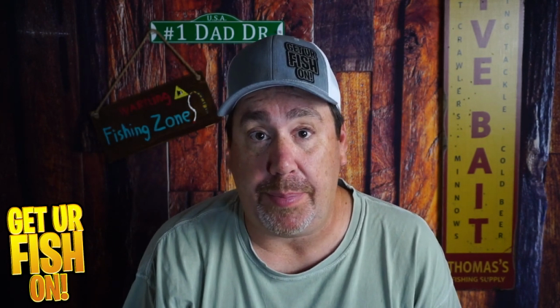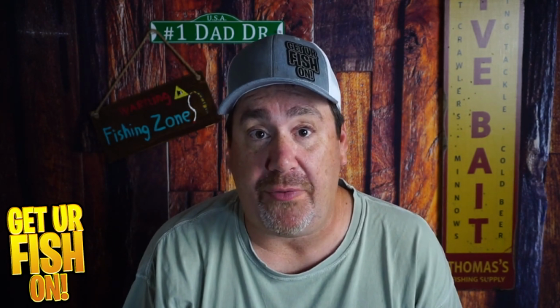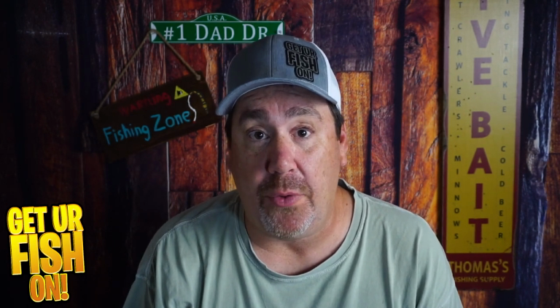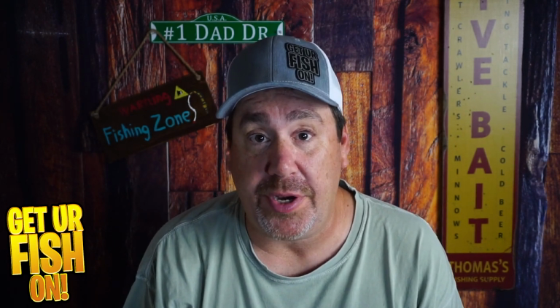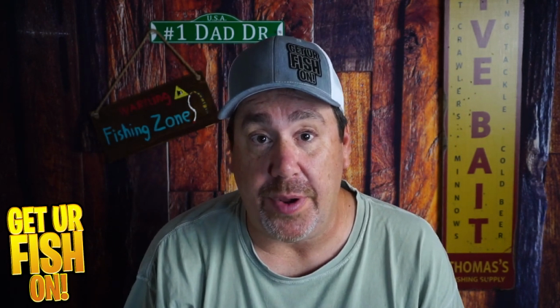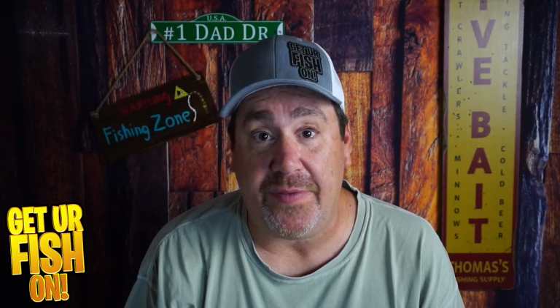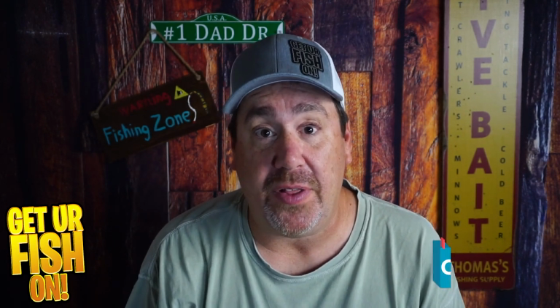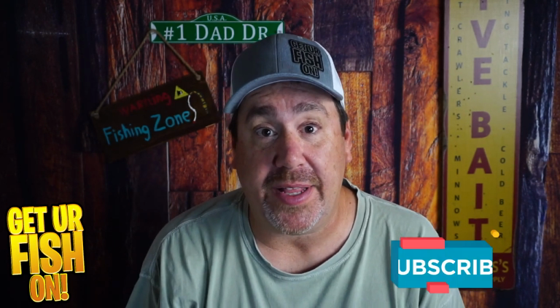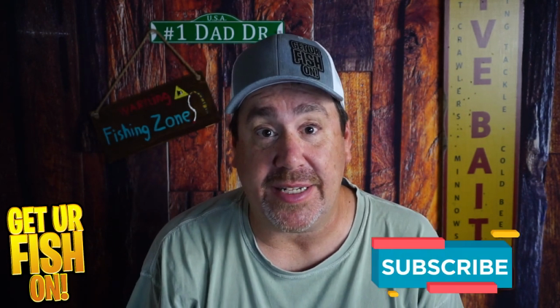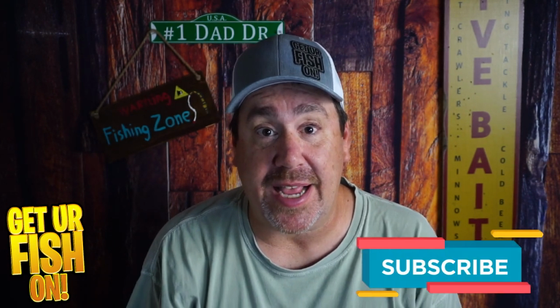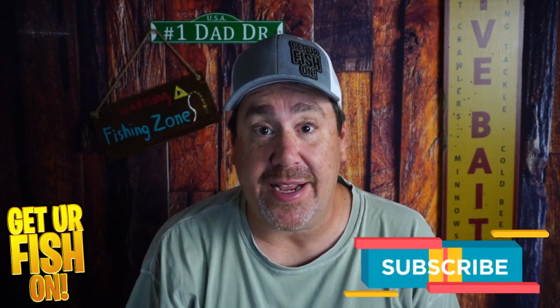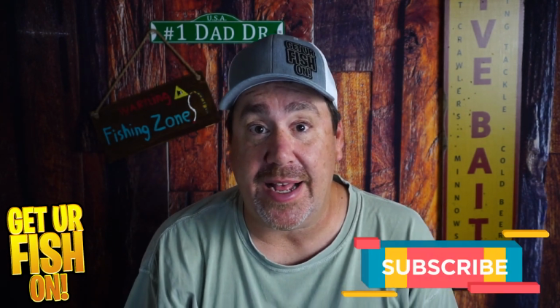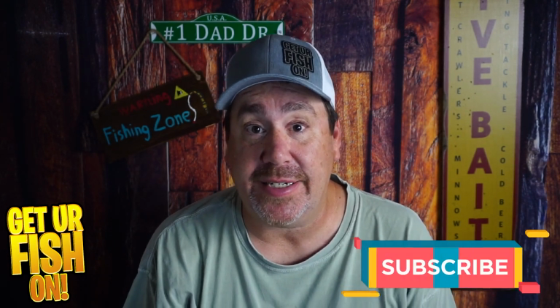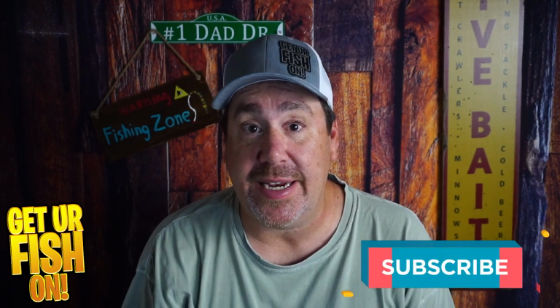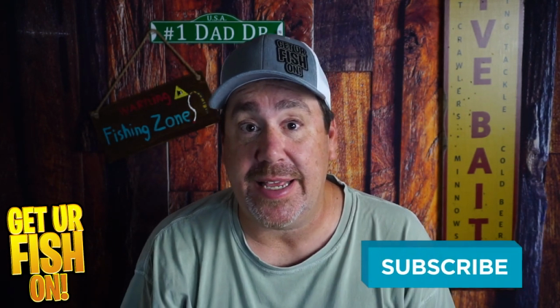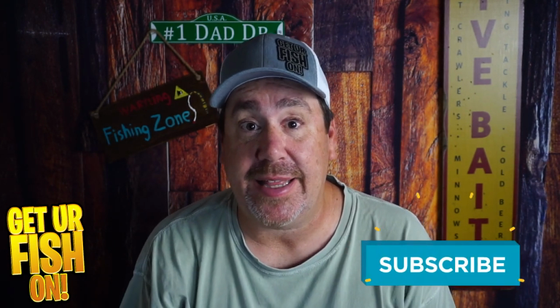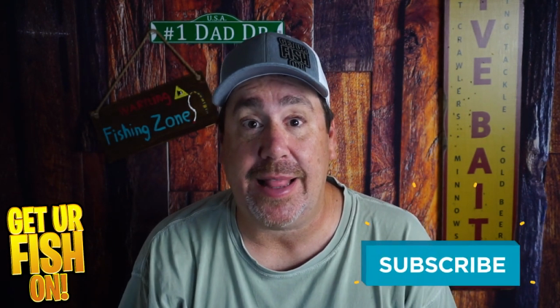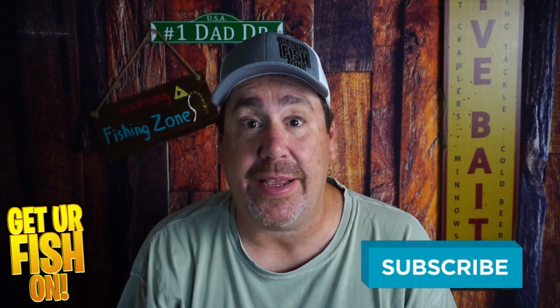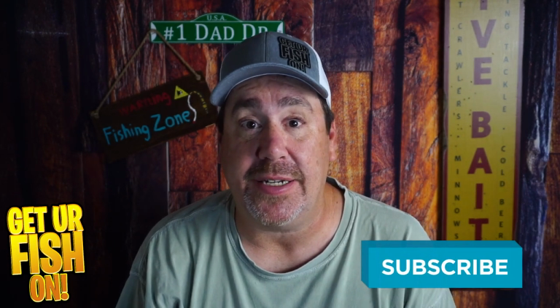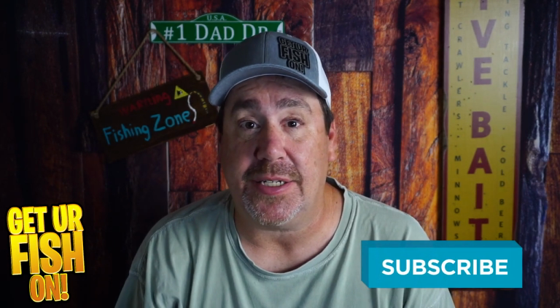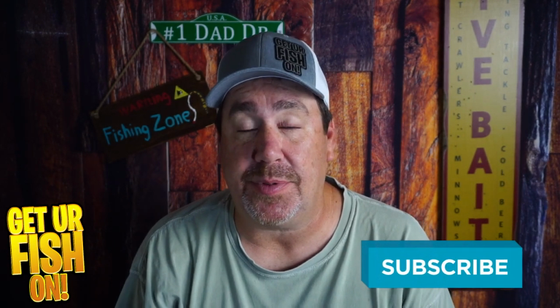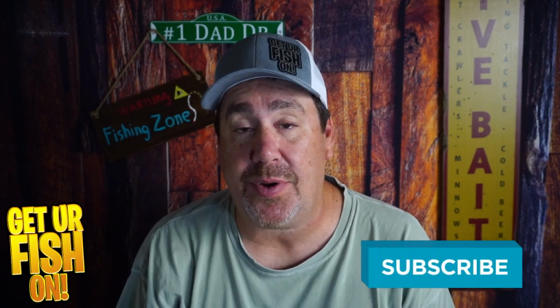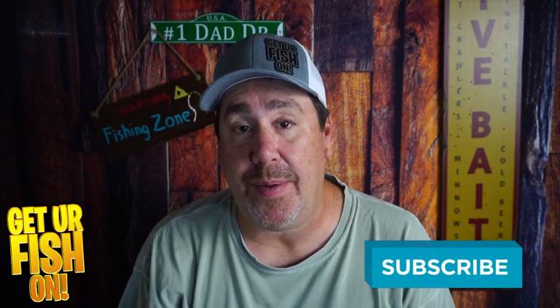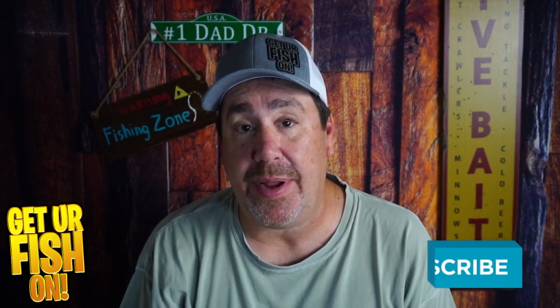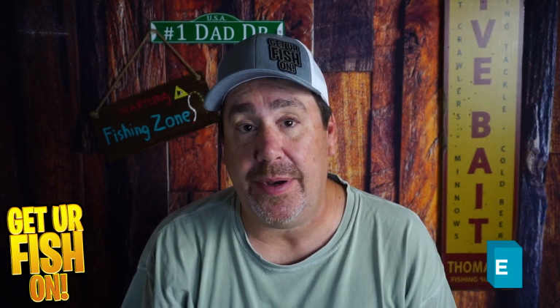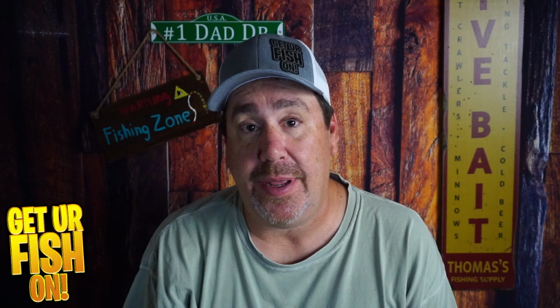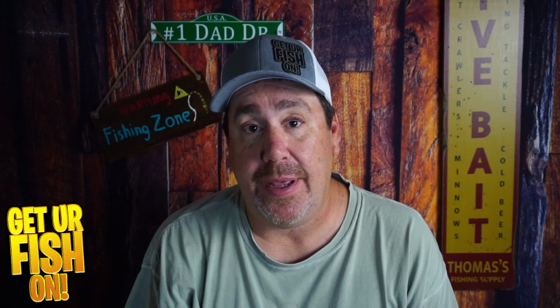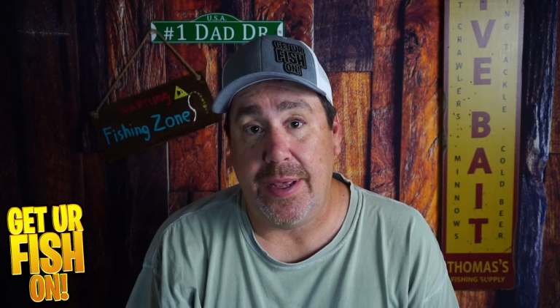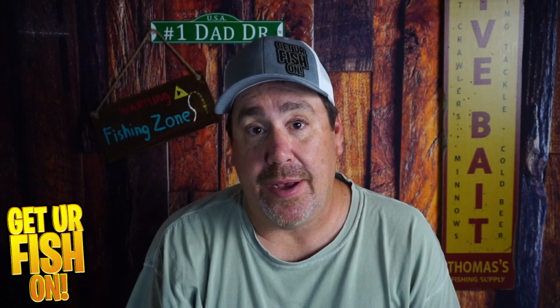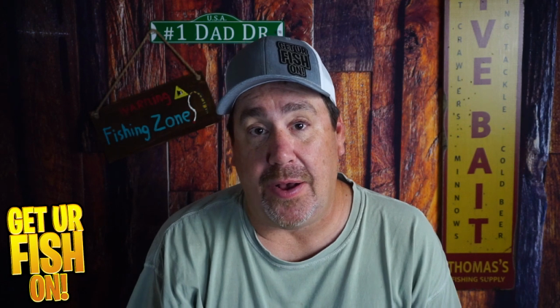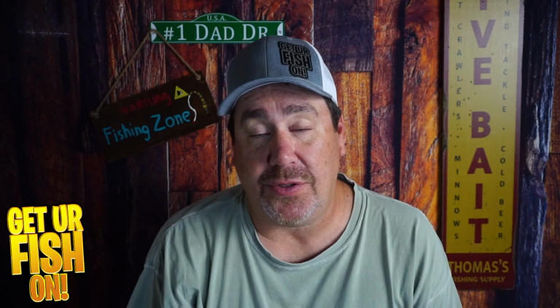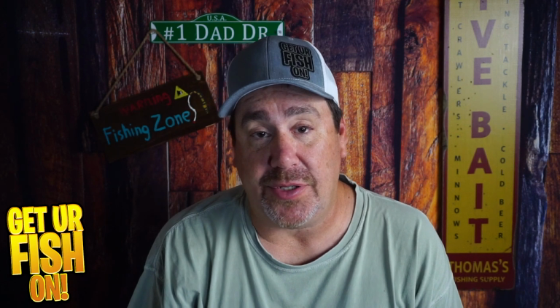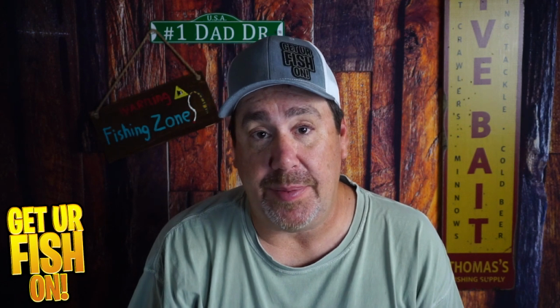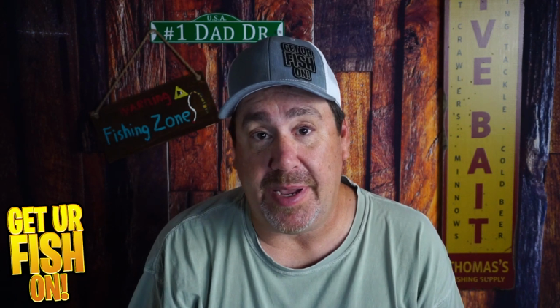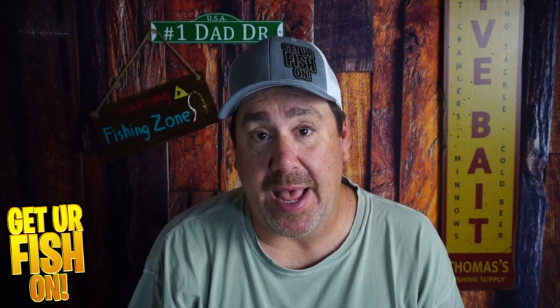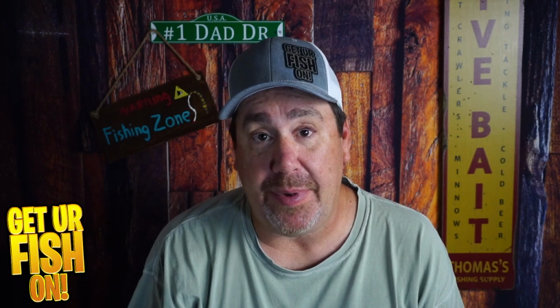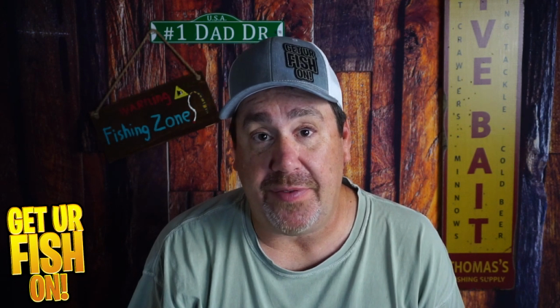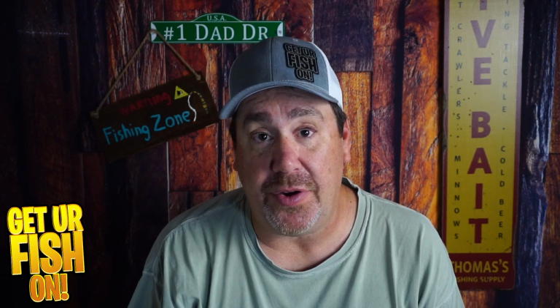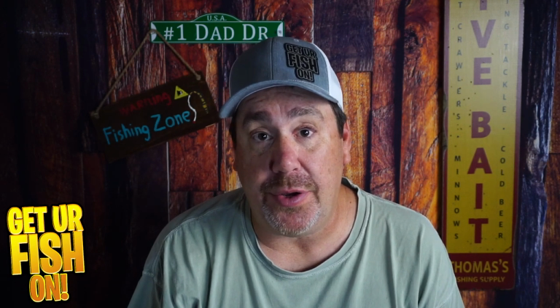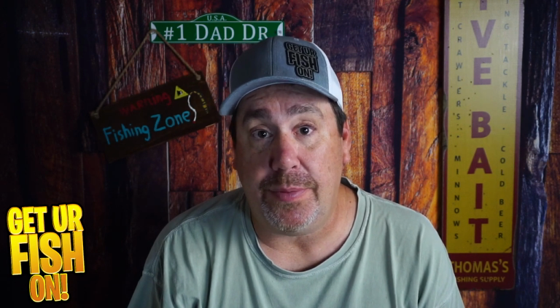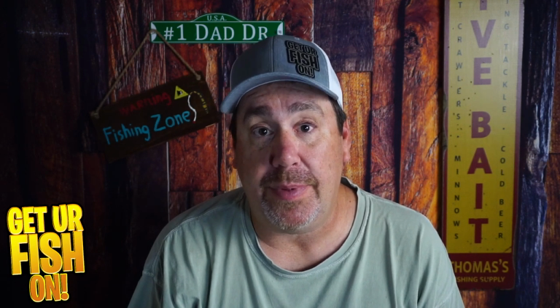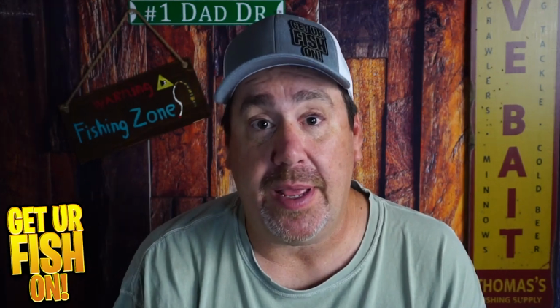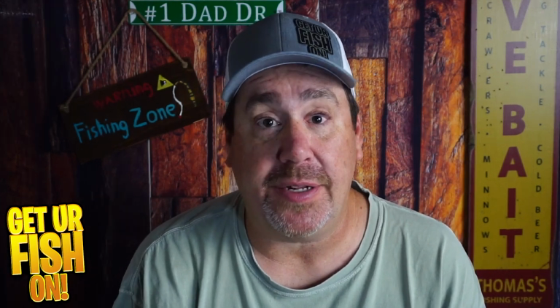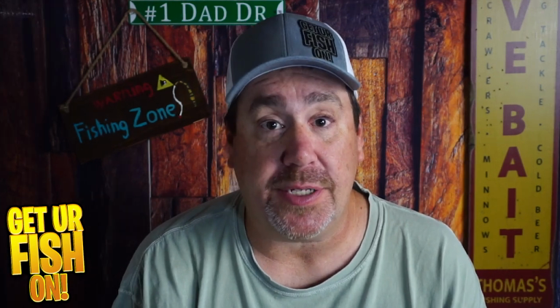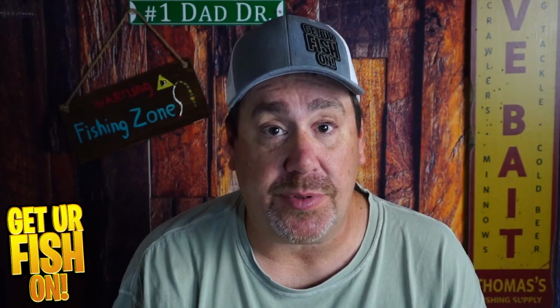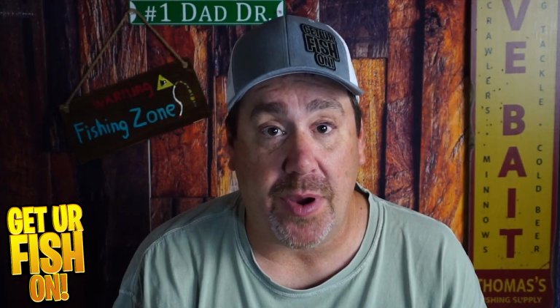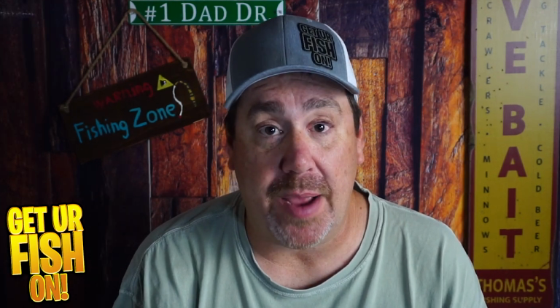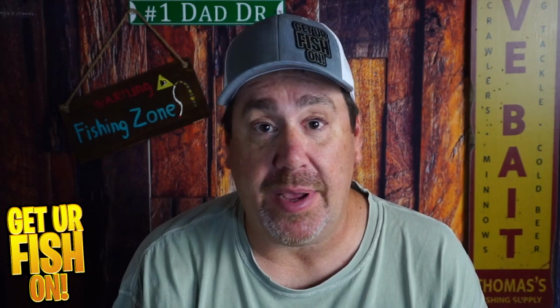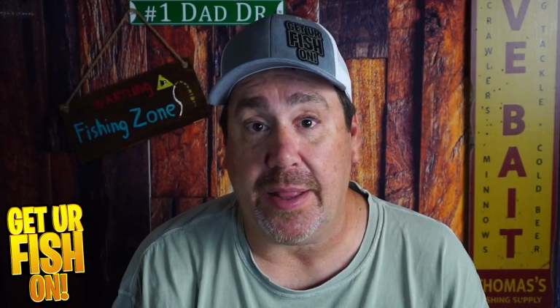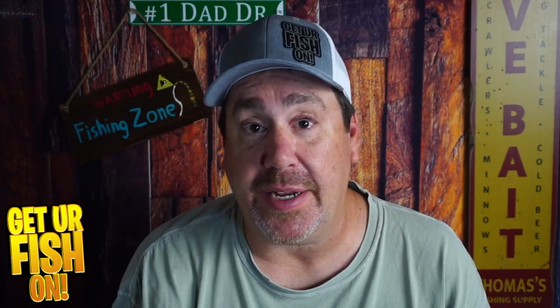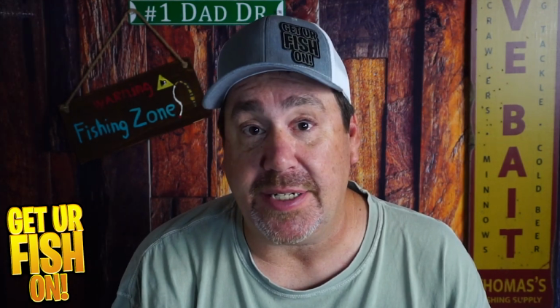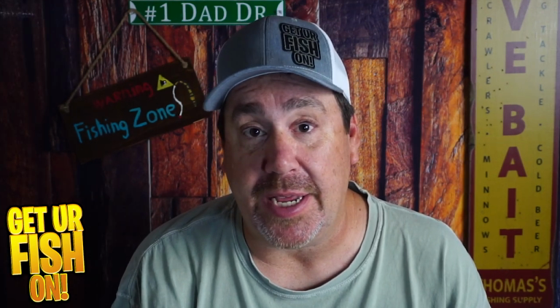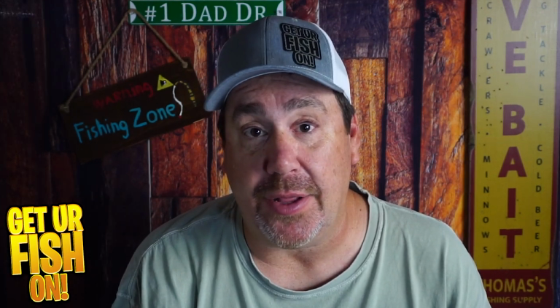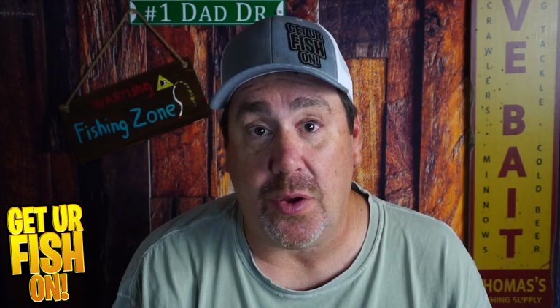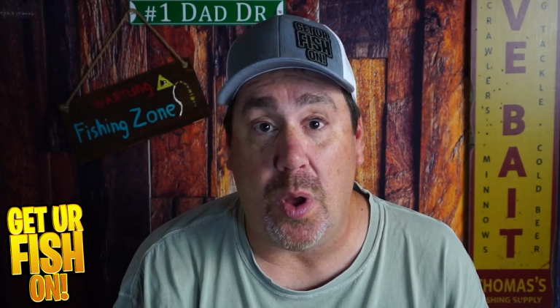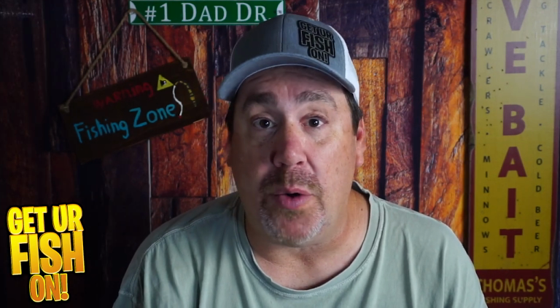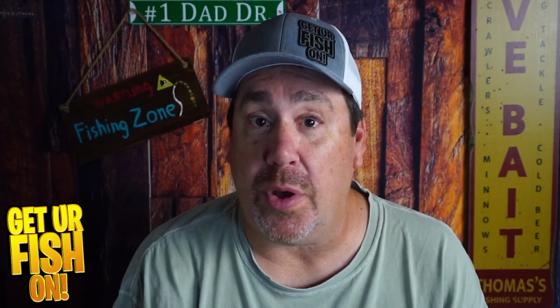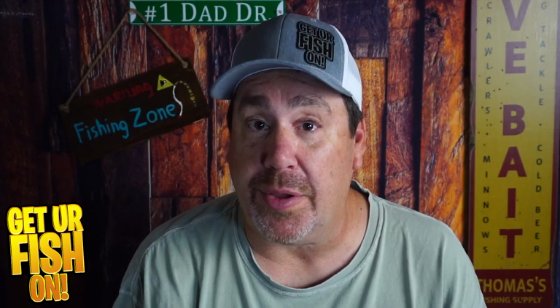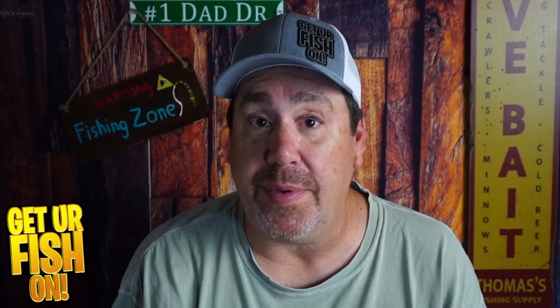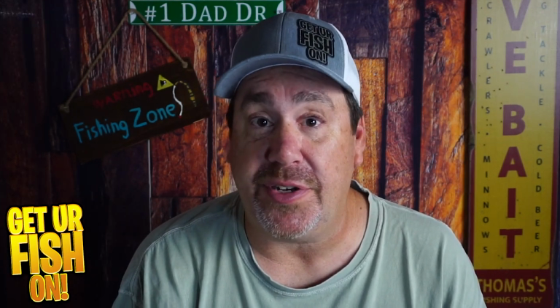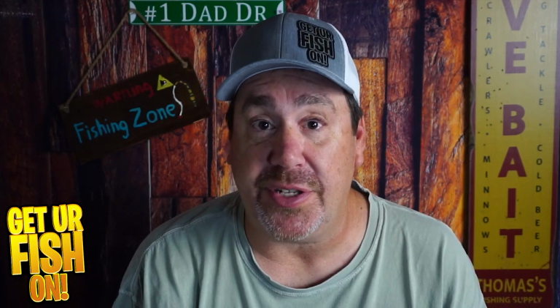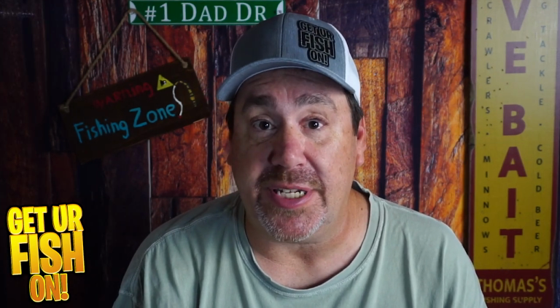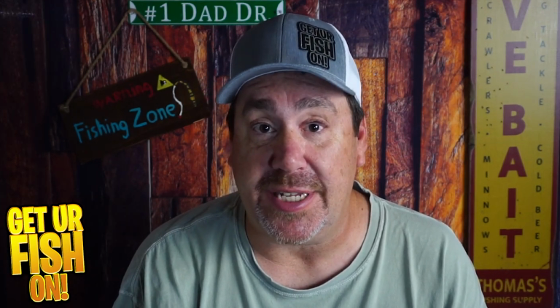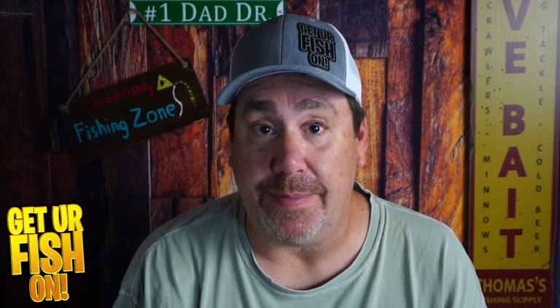But before we do, if you like this kind of content, hit that like and subscribe button. Also send me a comment if you're new and subscribing — I'd like to say hello and welcome you to the team.